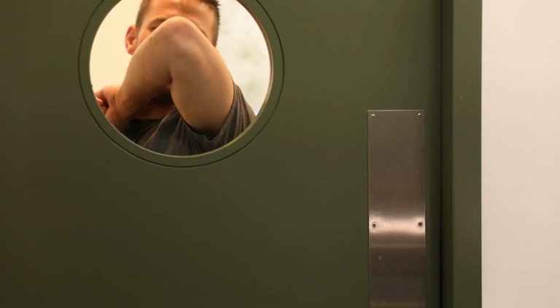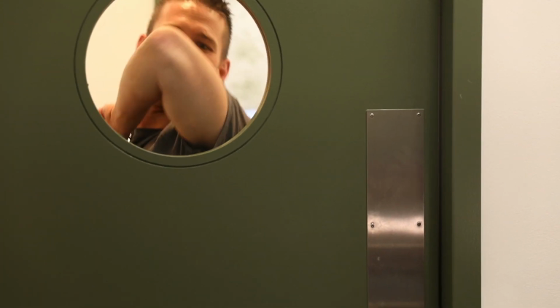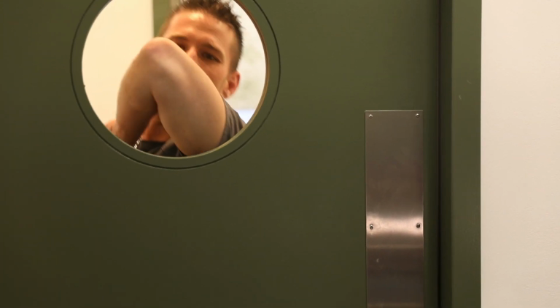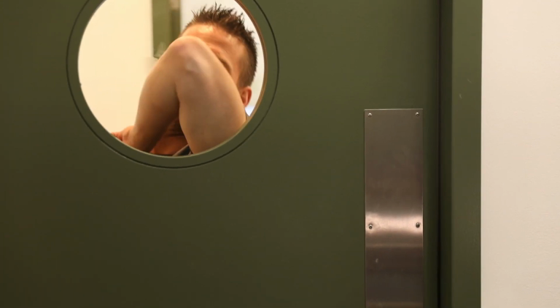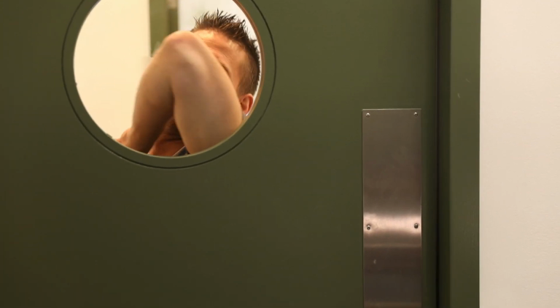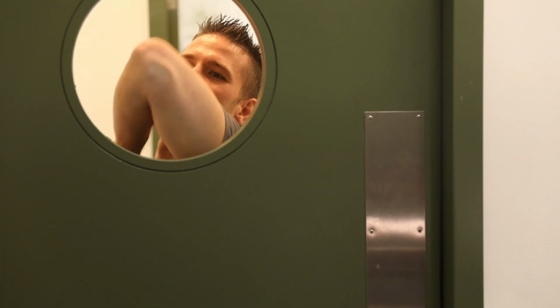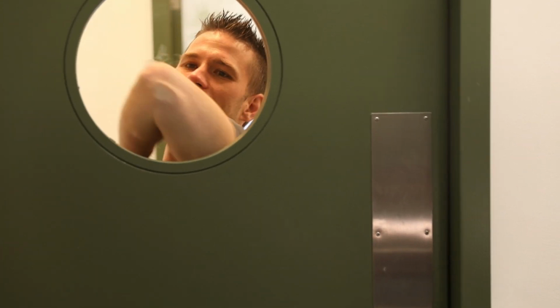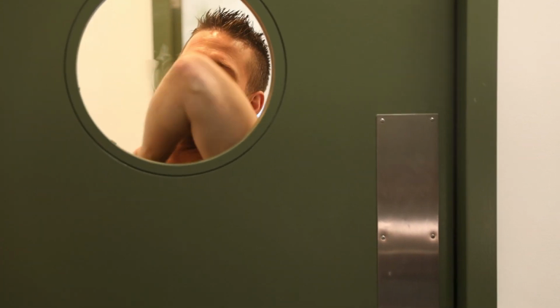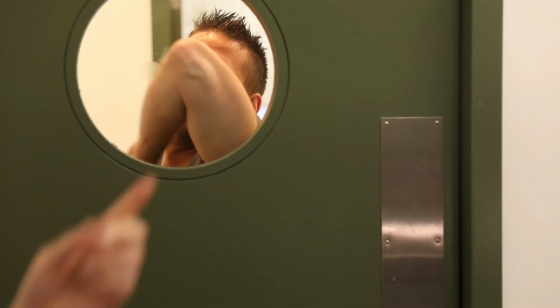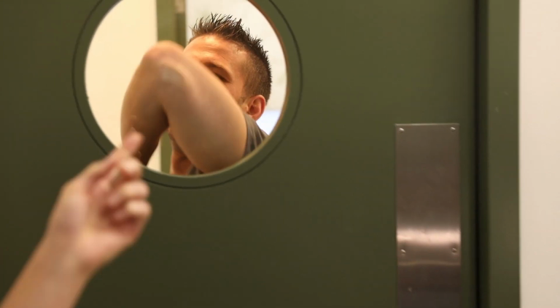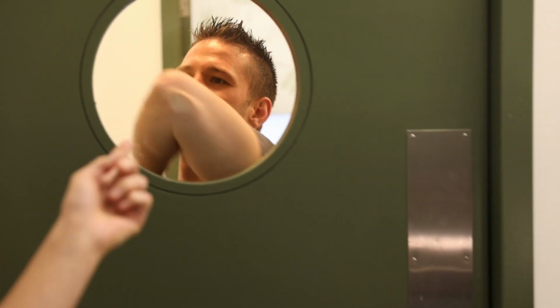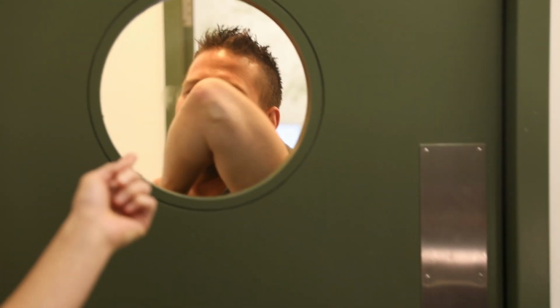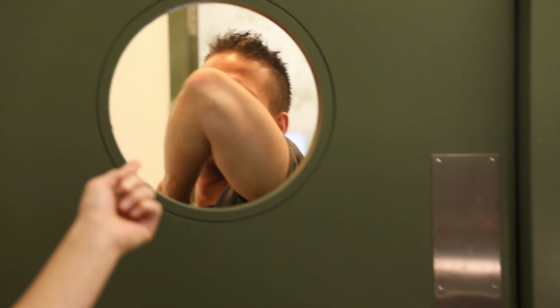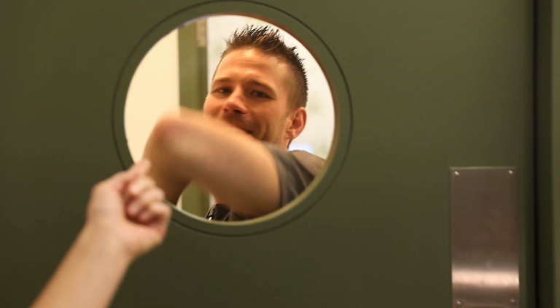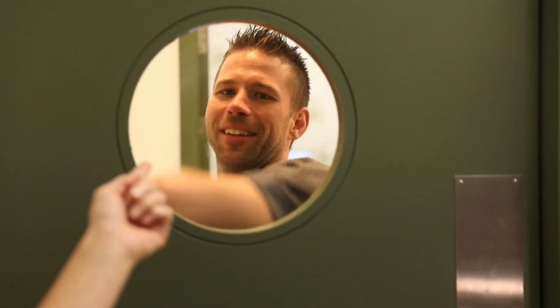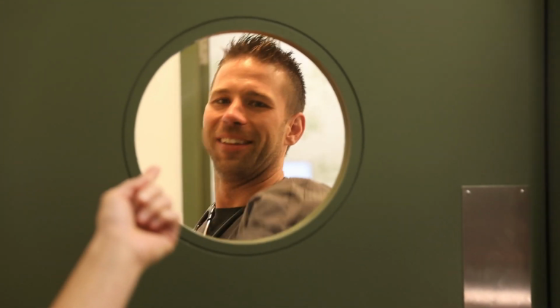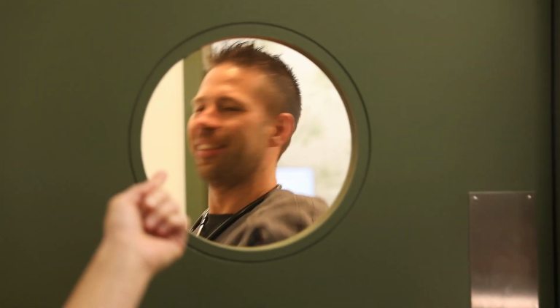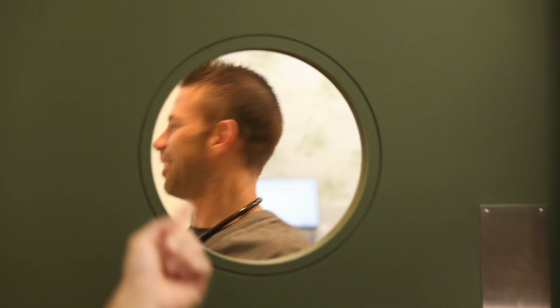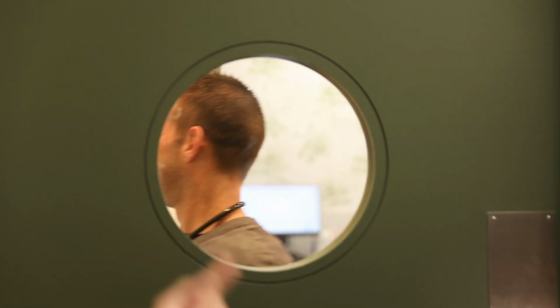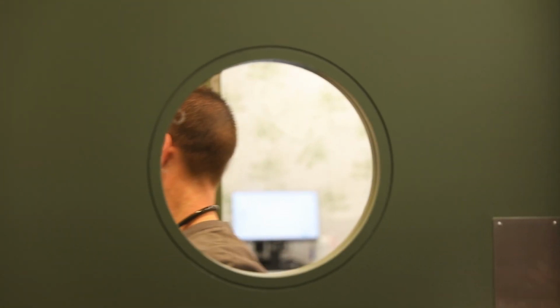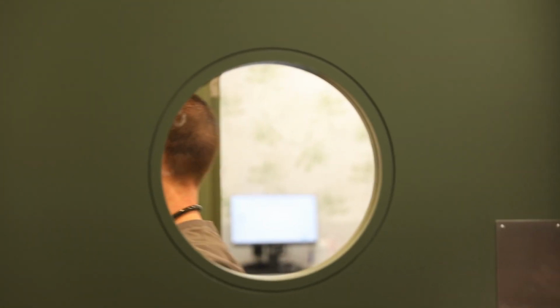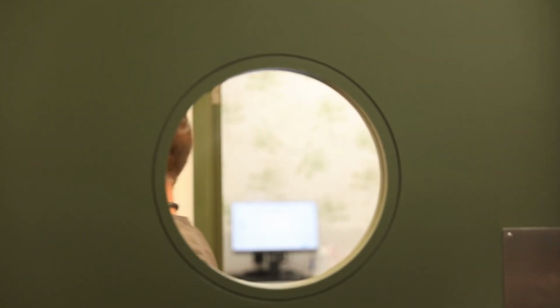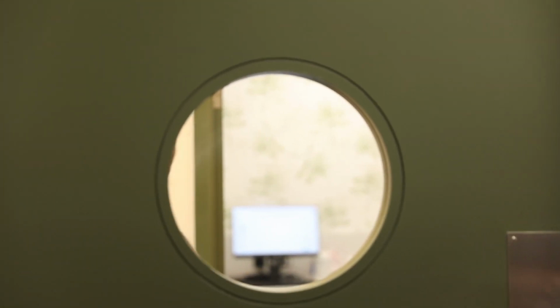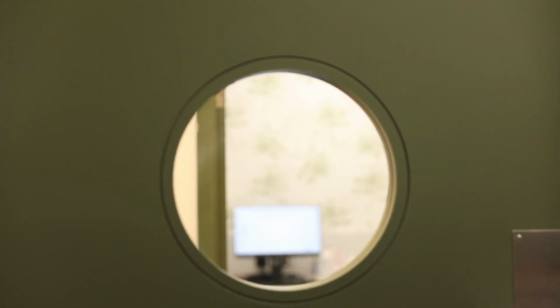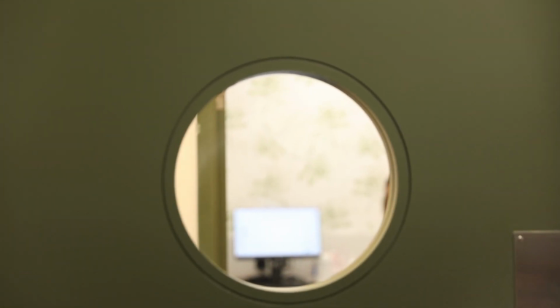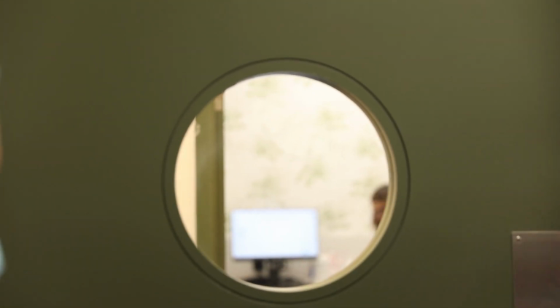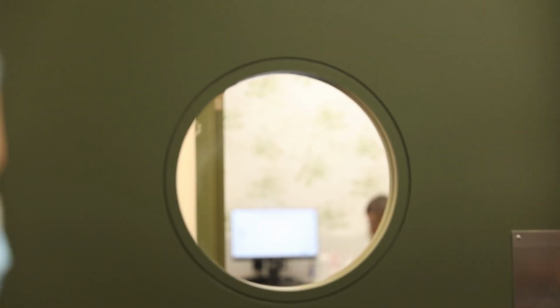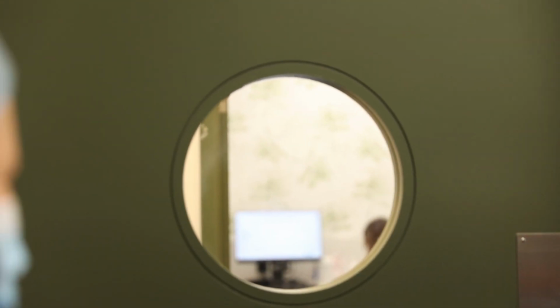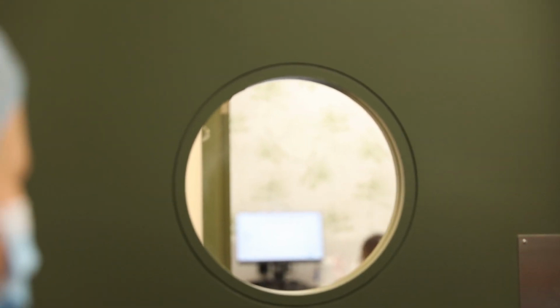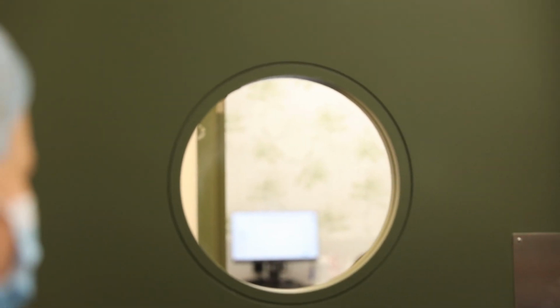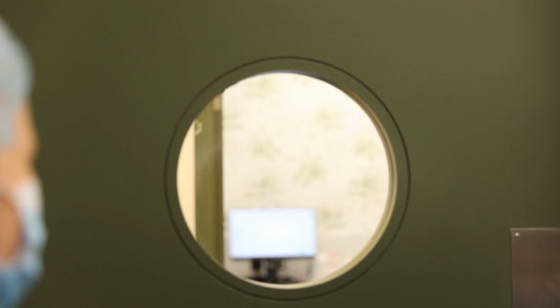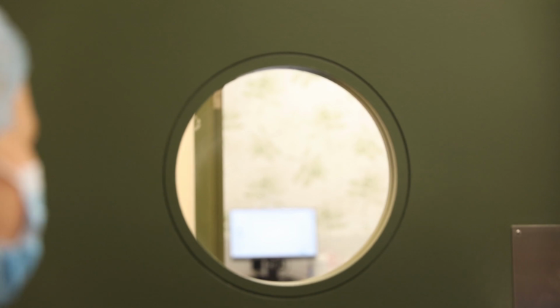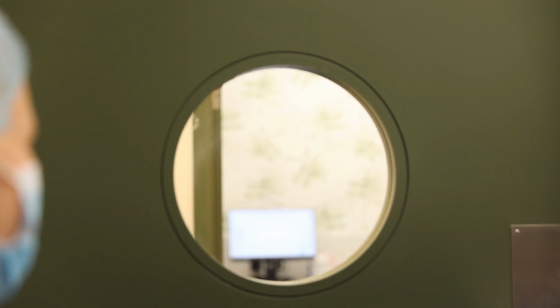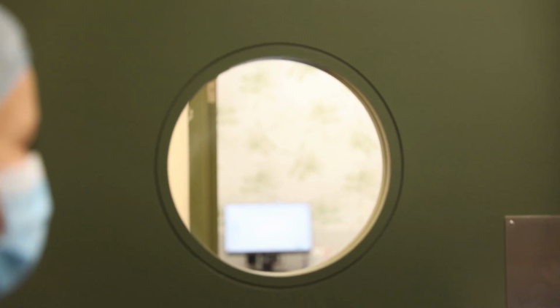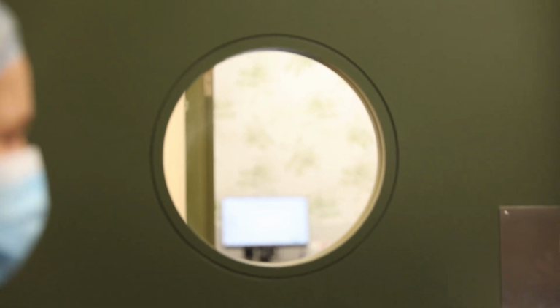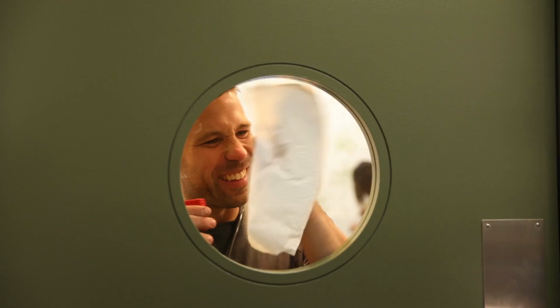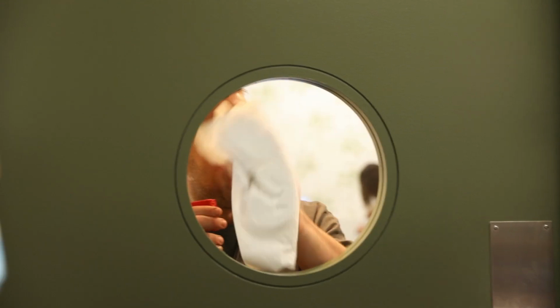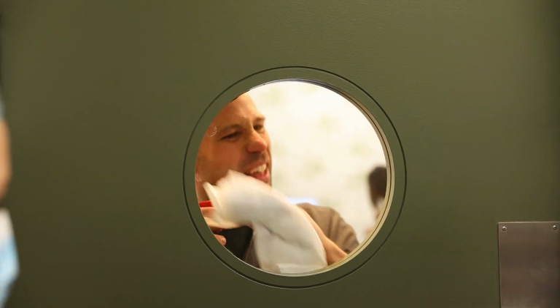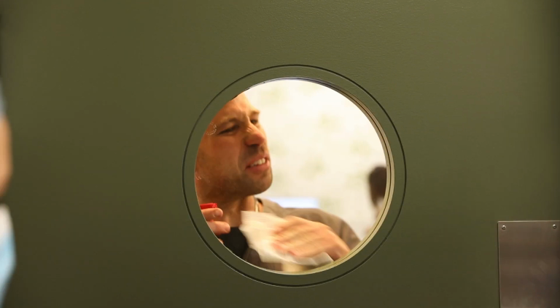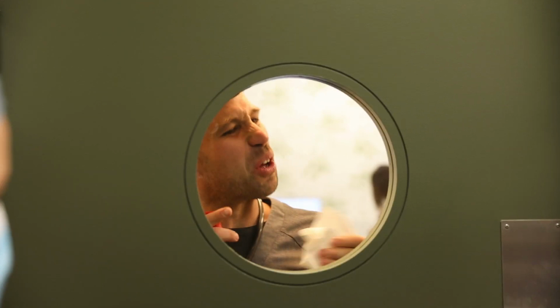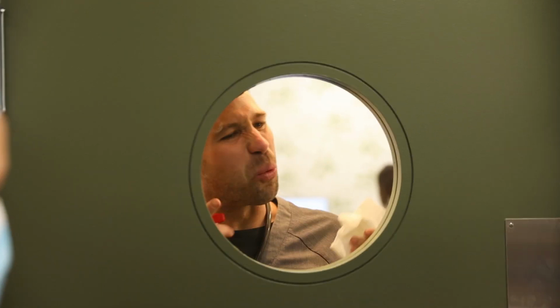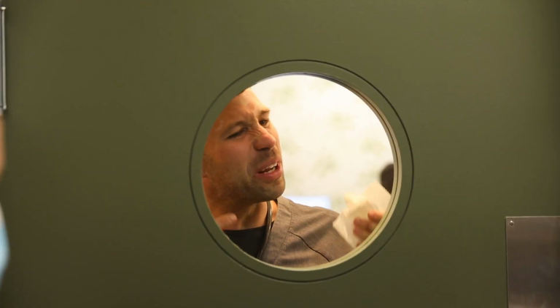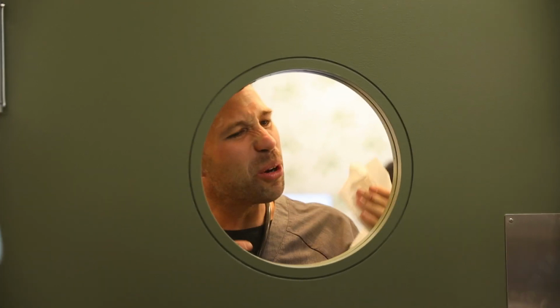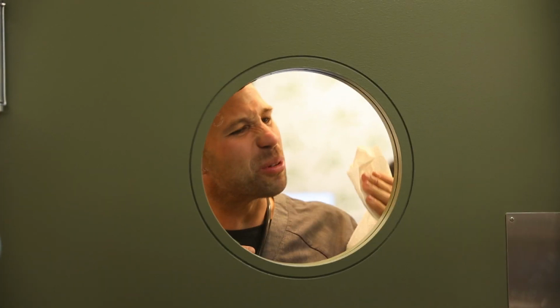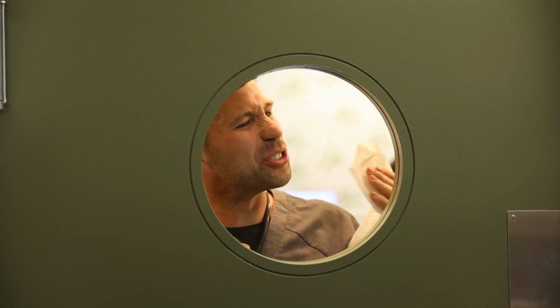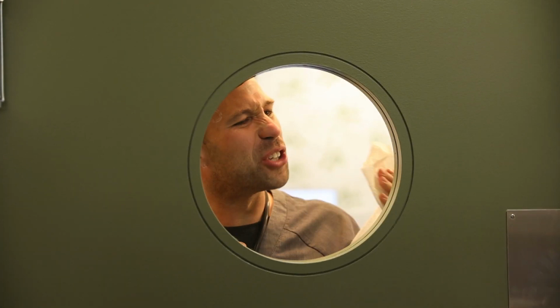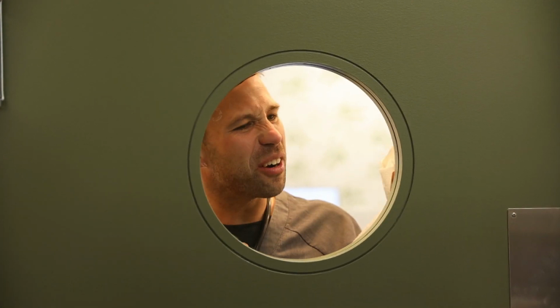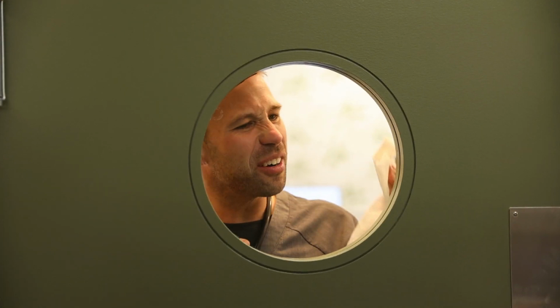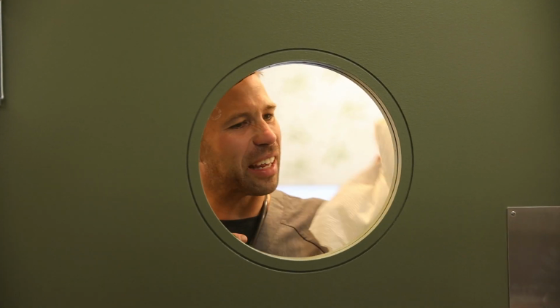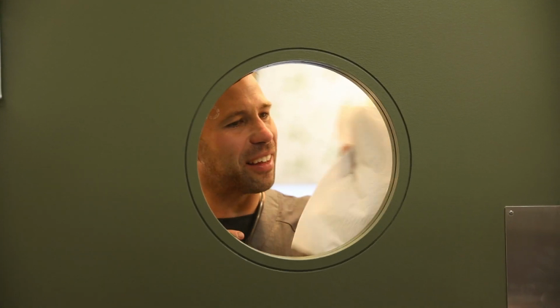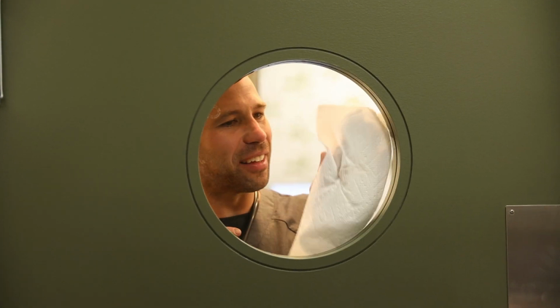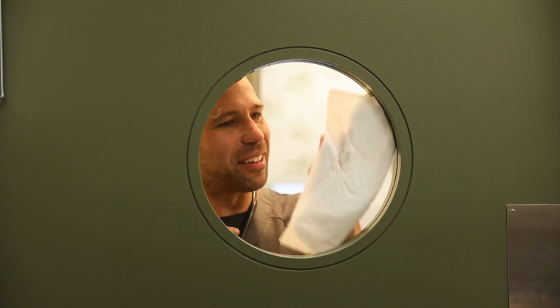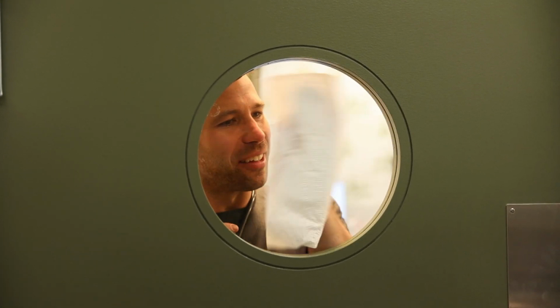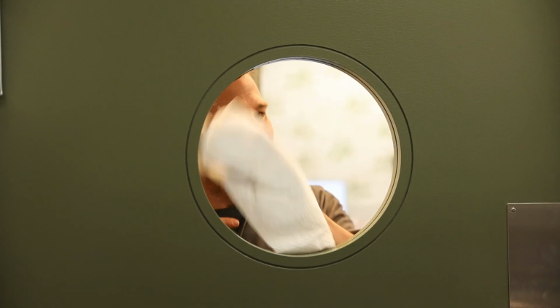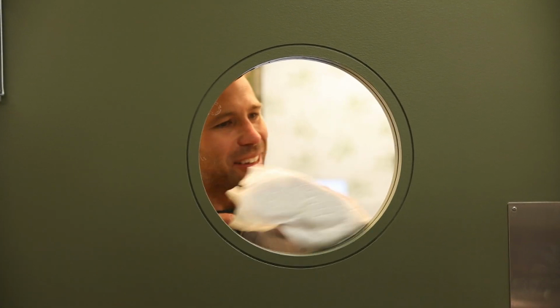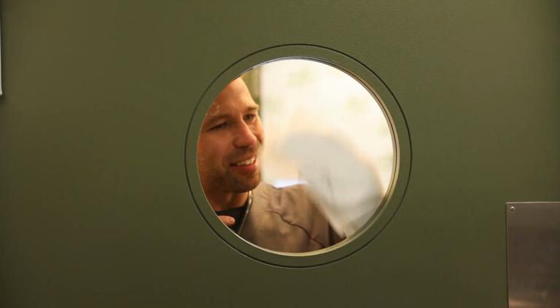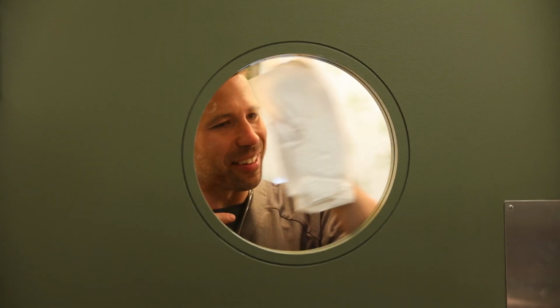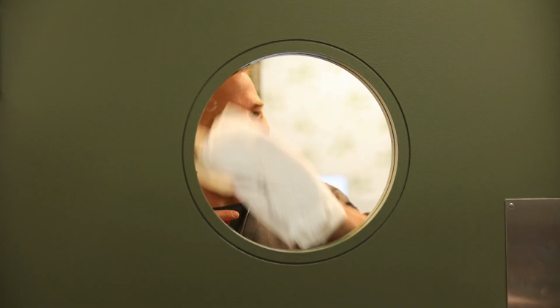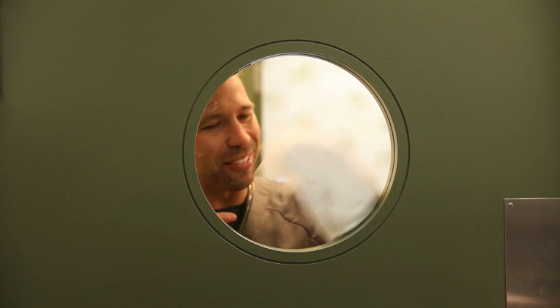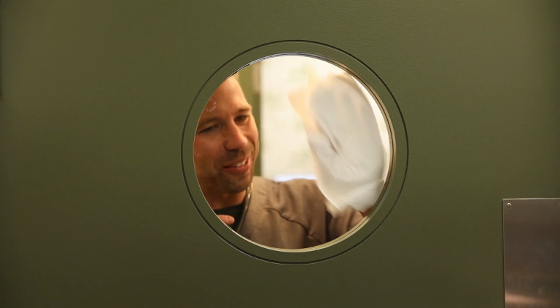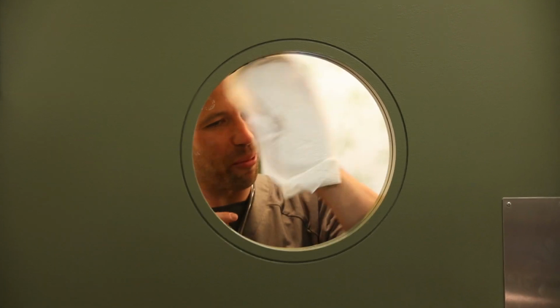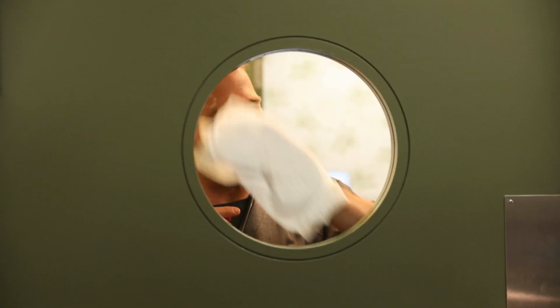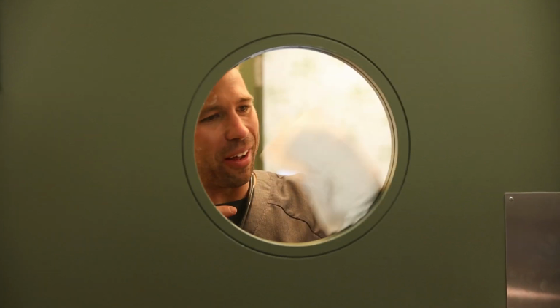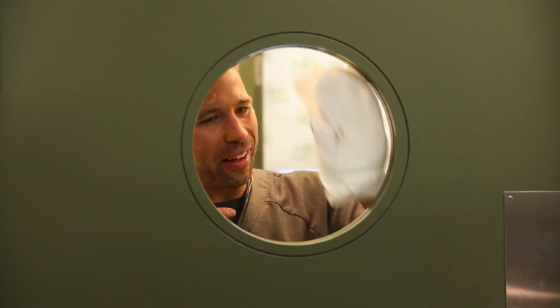That is gross. Nasty. The window is dirty.